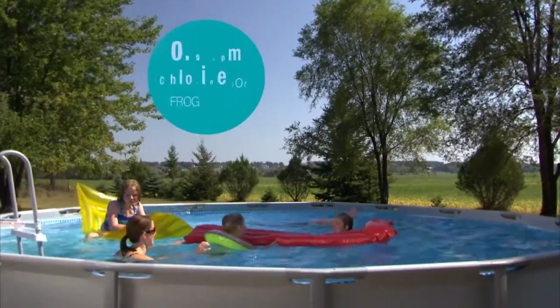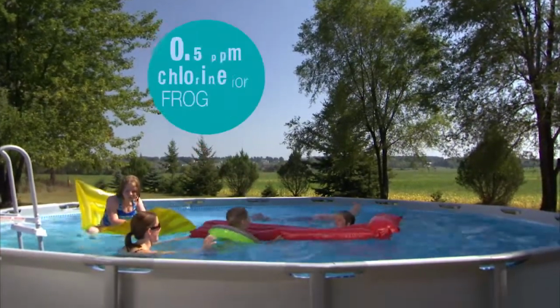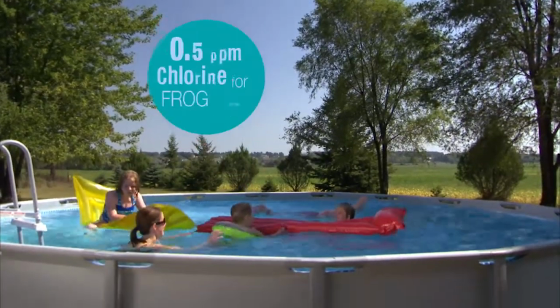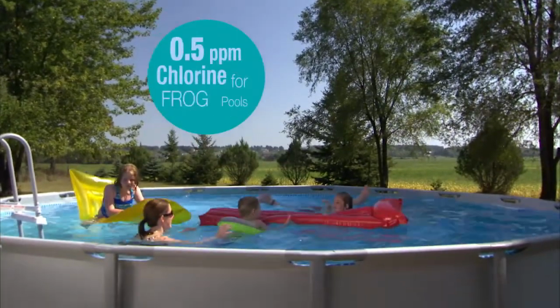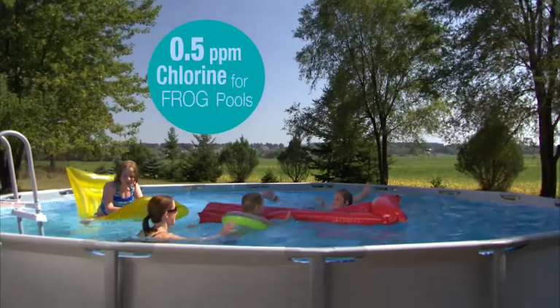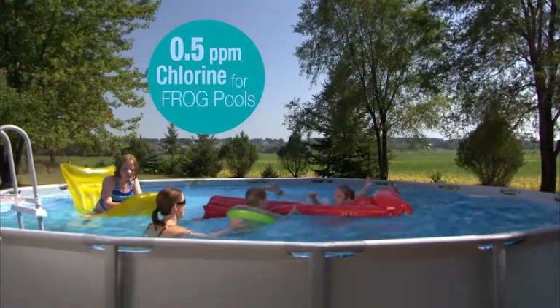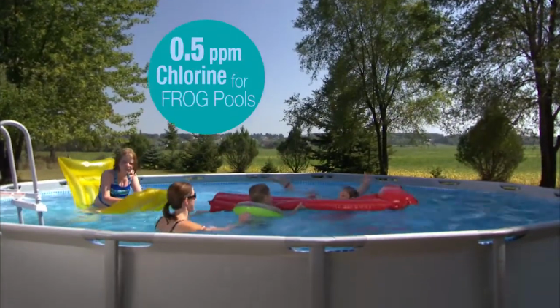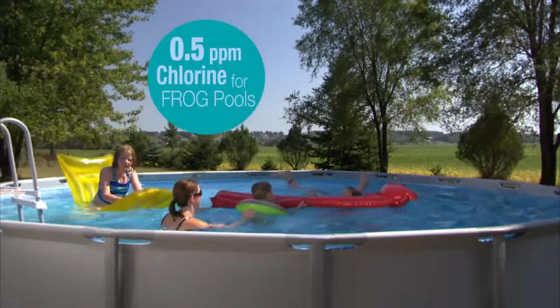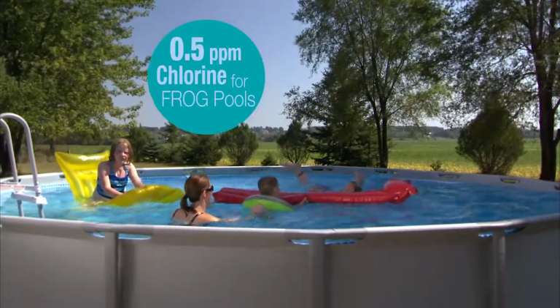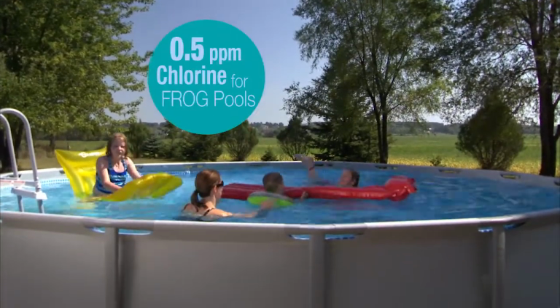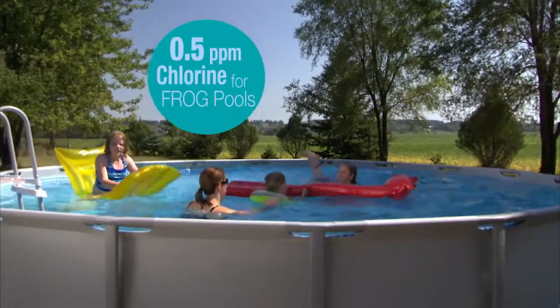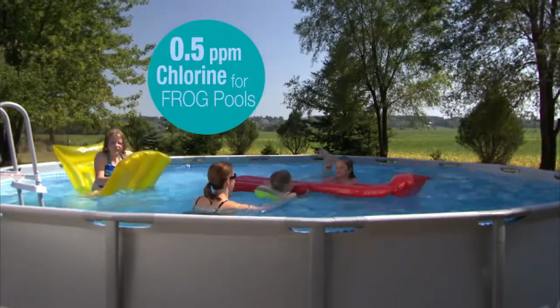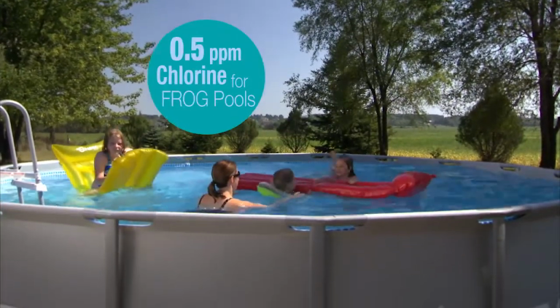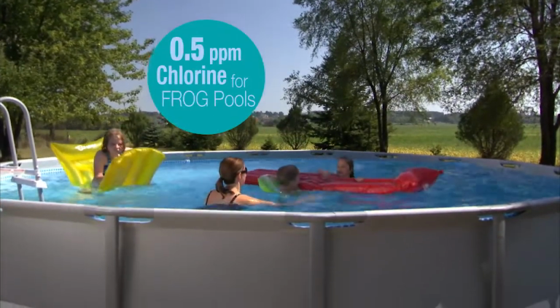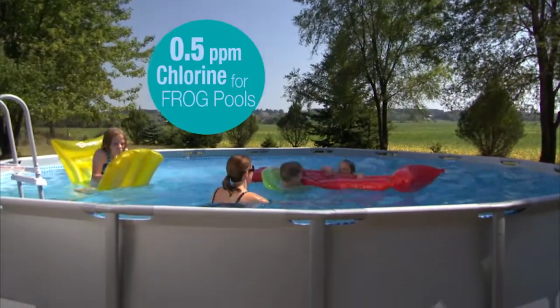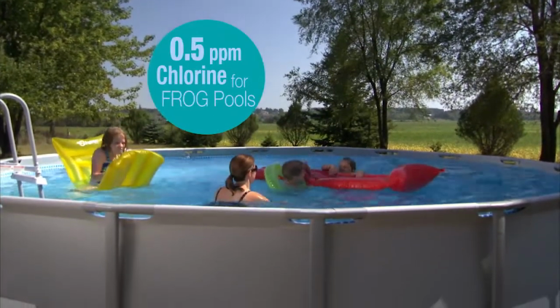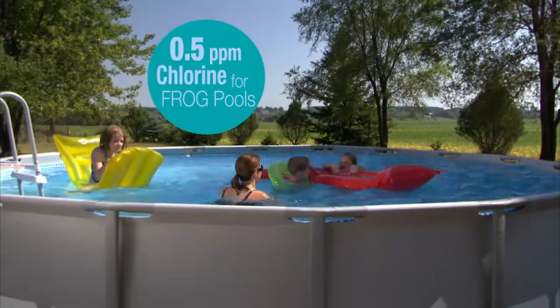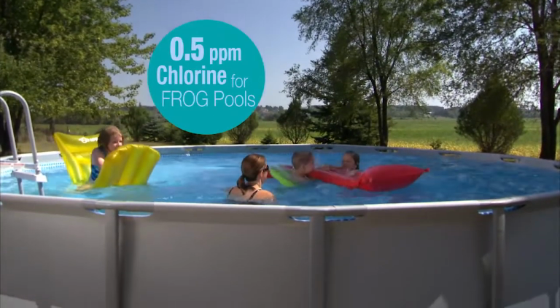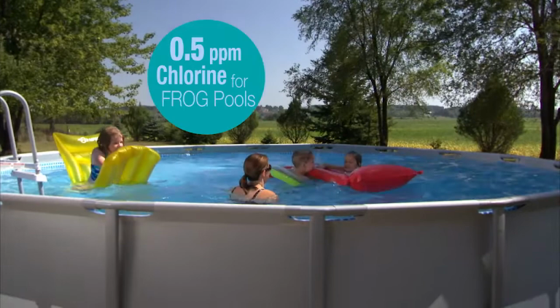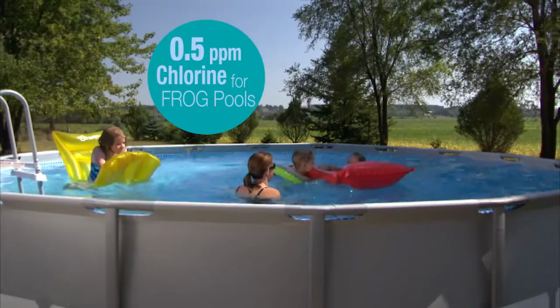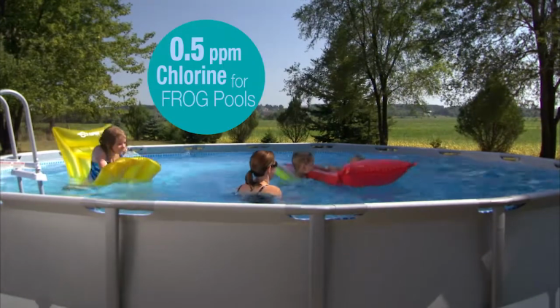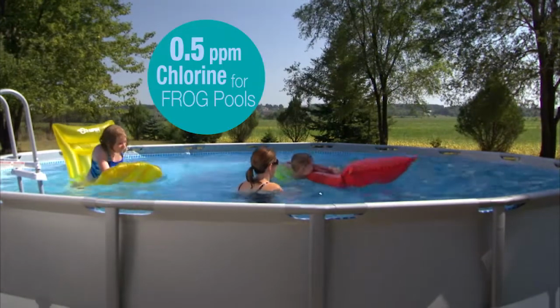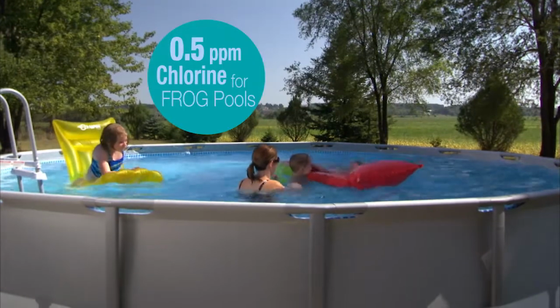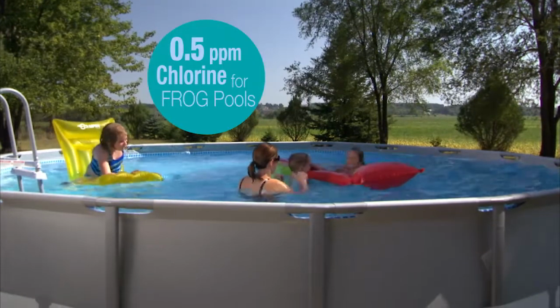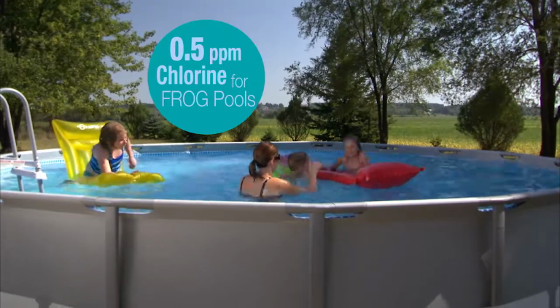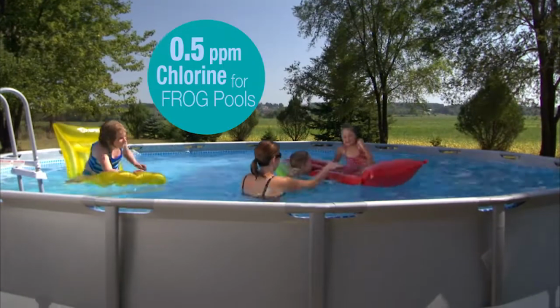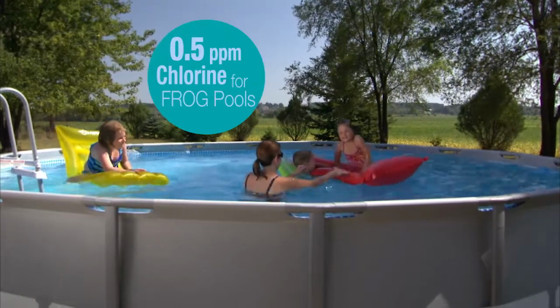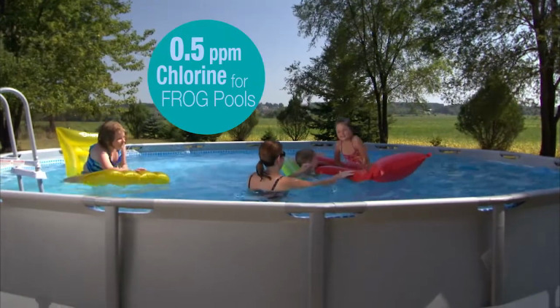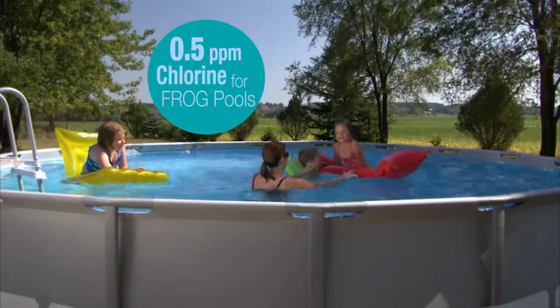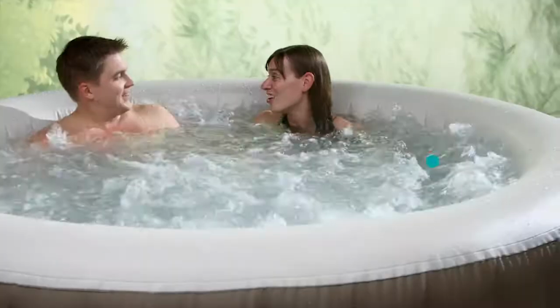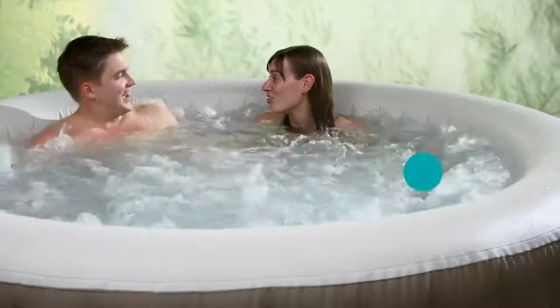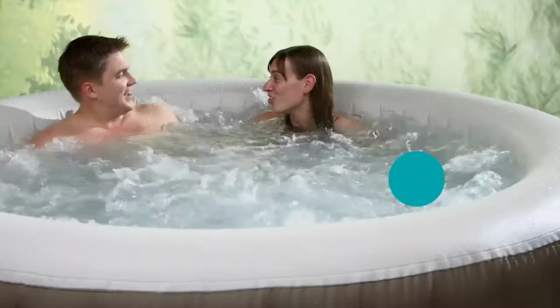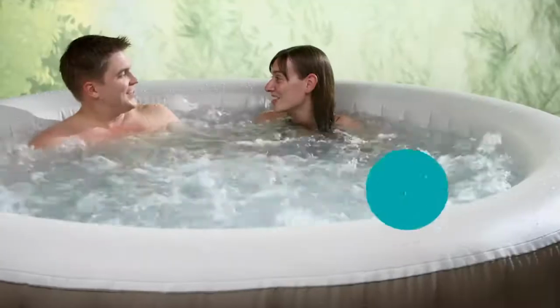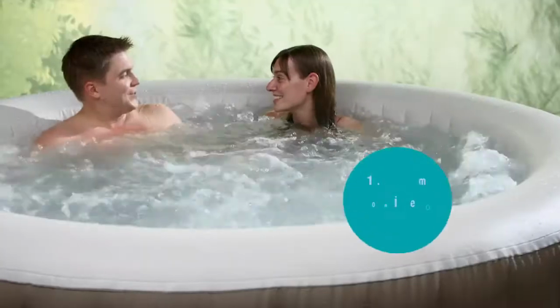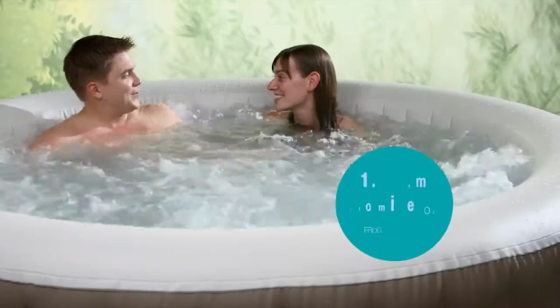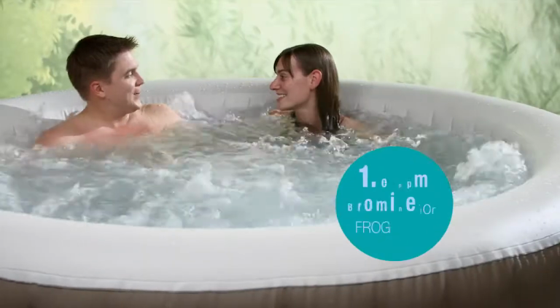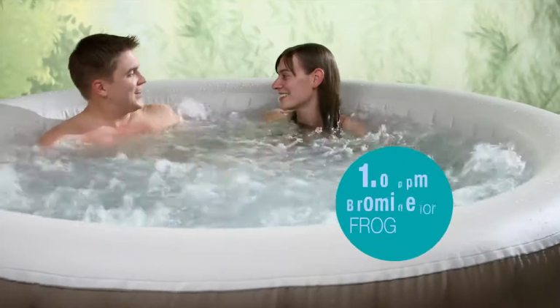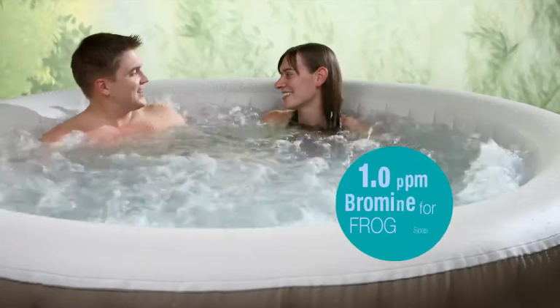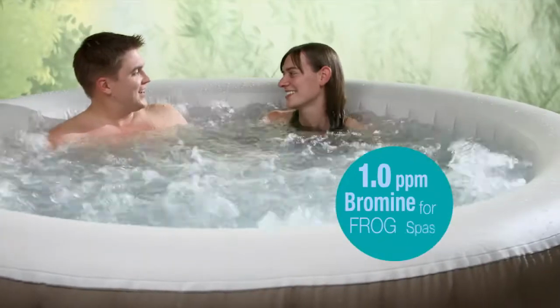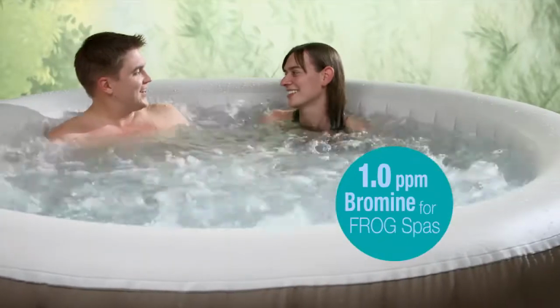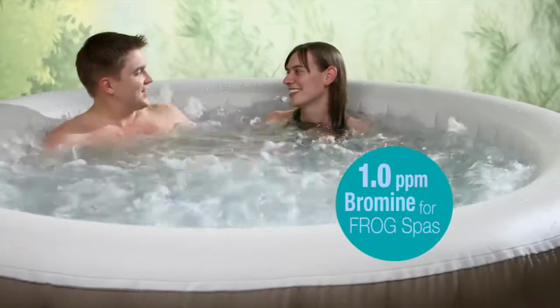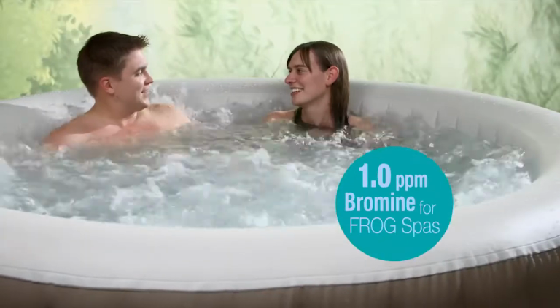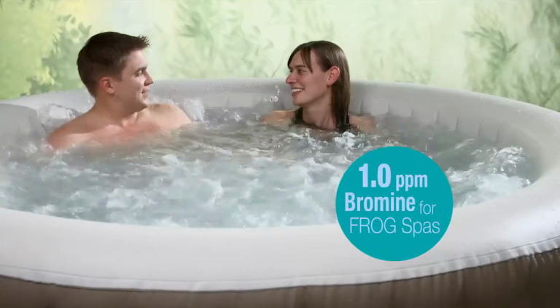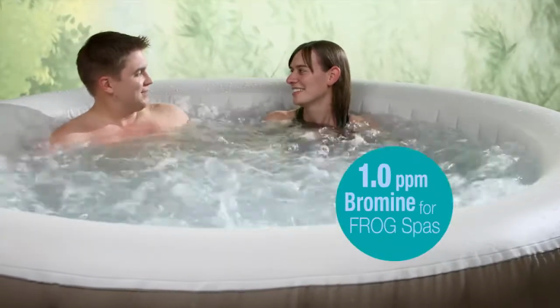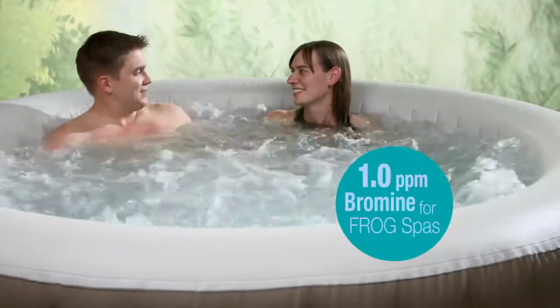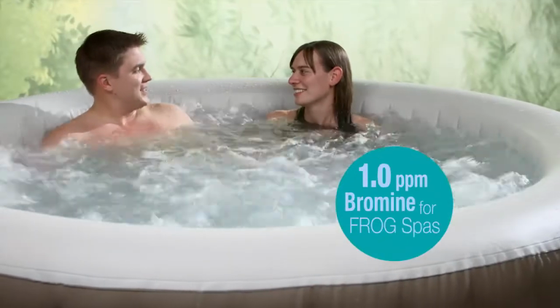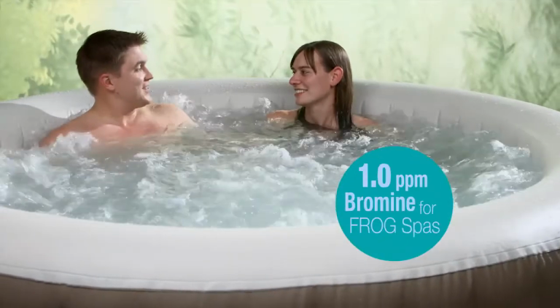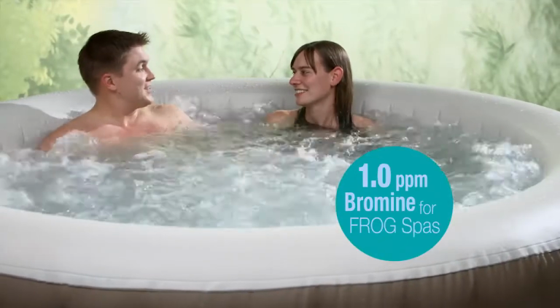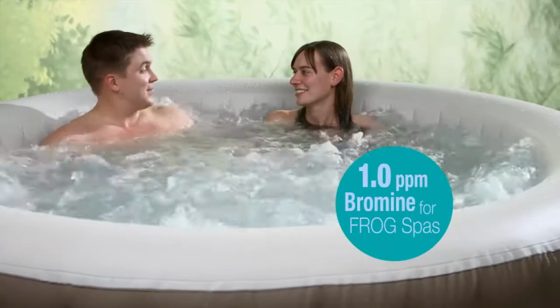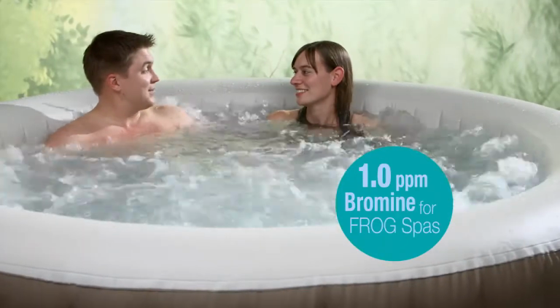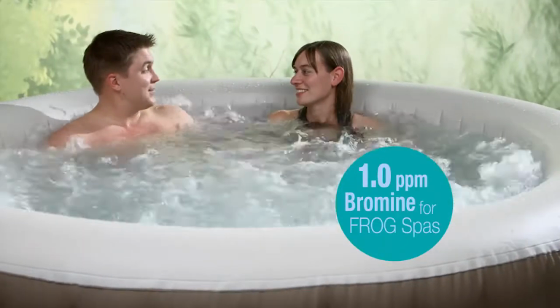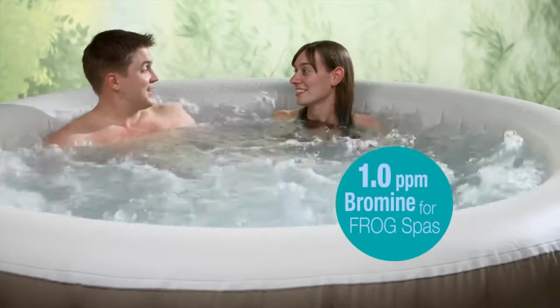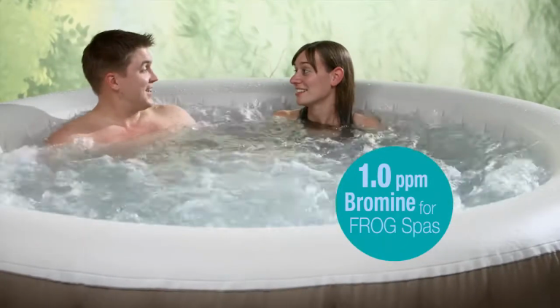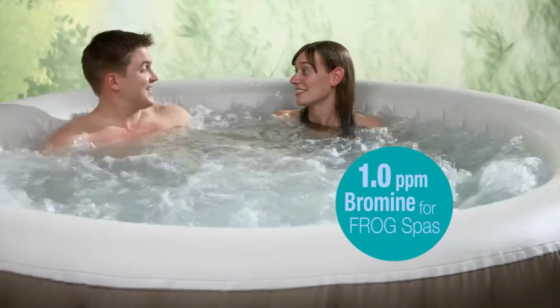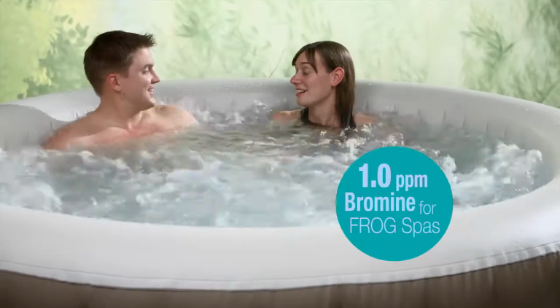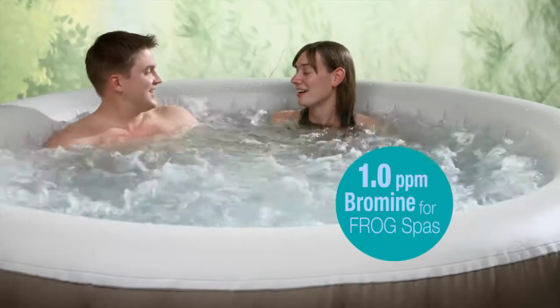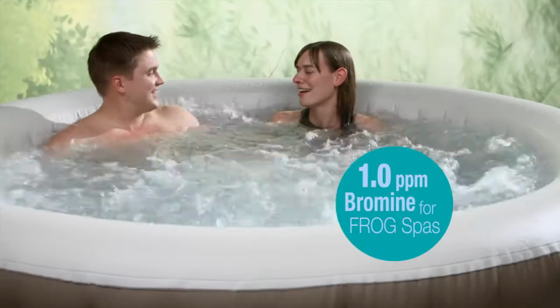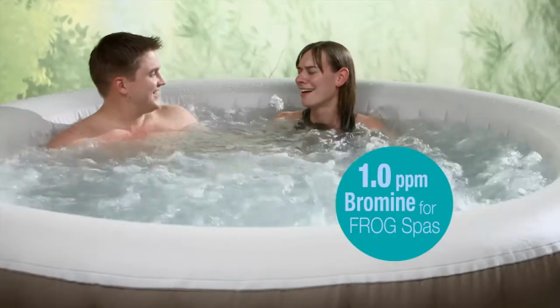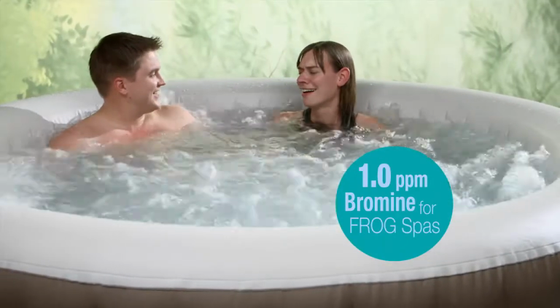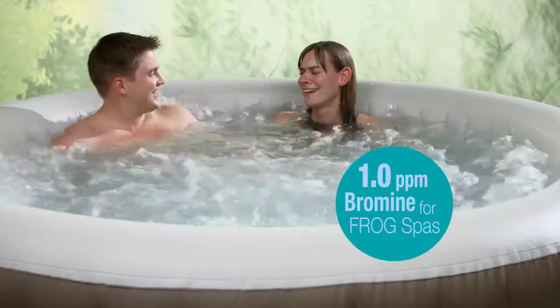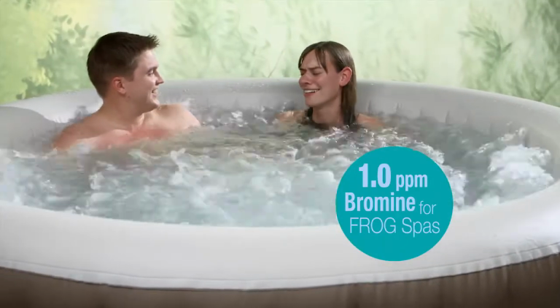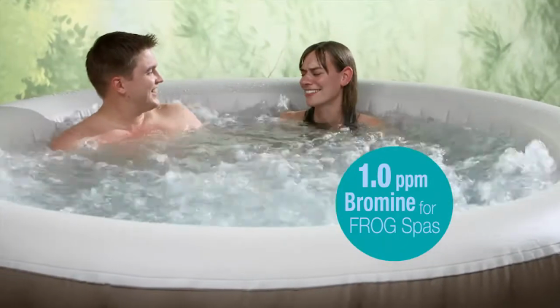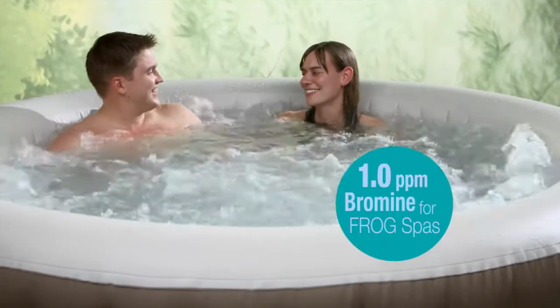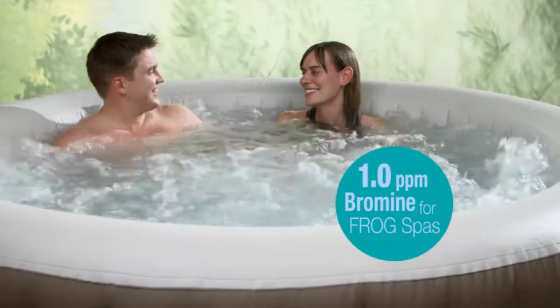Just half a part per million of chlorine for pools, and just one part per million of chlorine or bromine for spas.